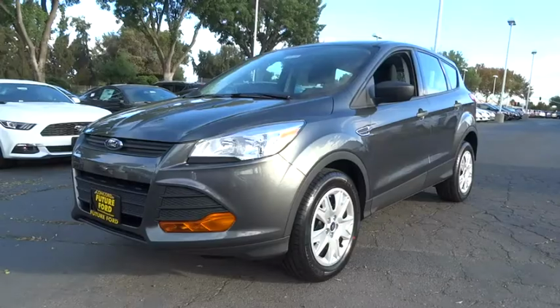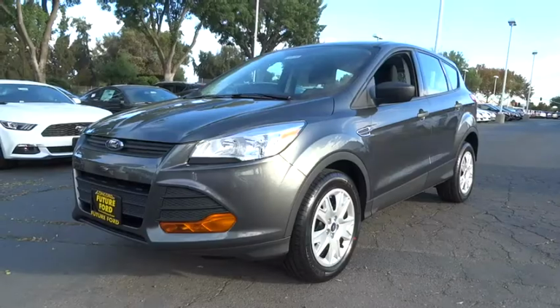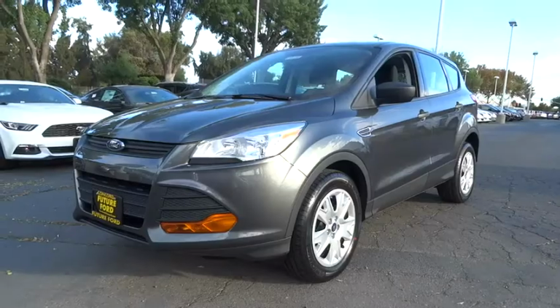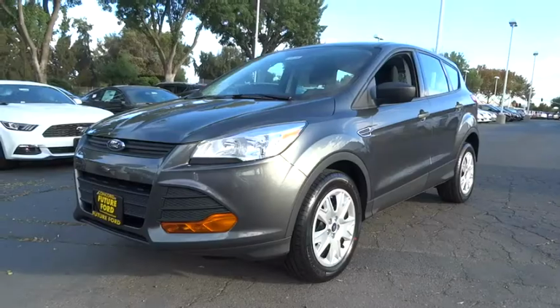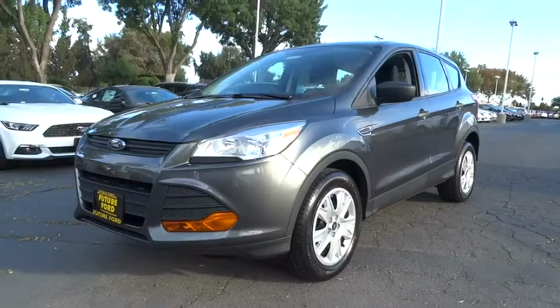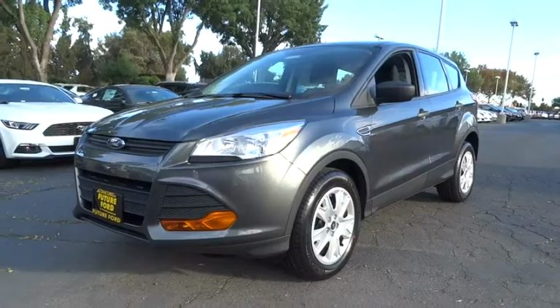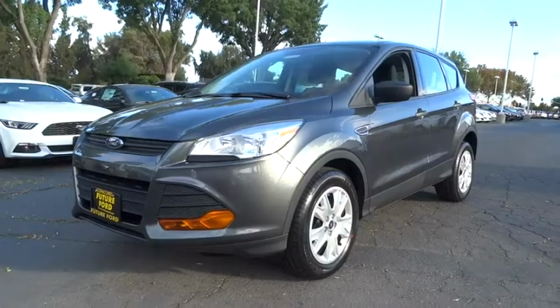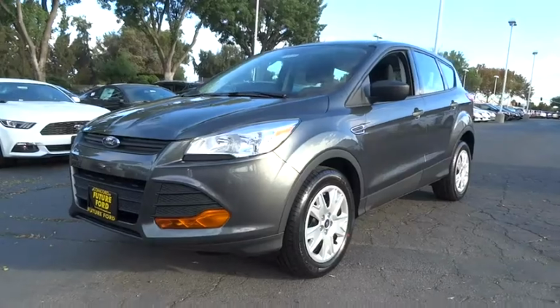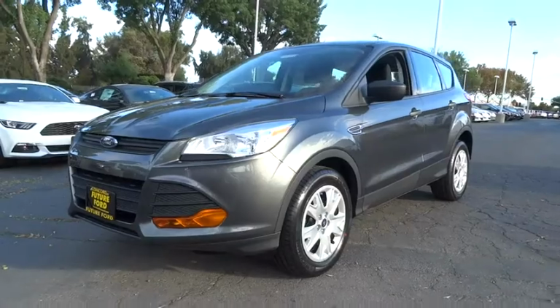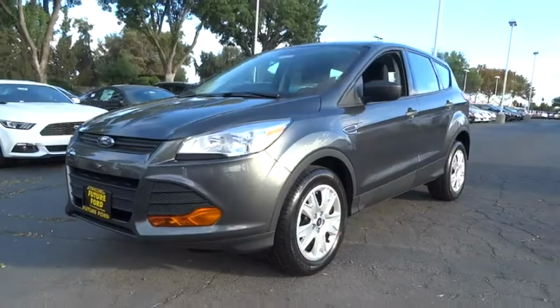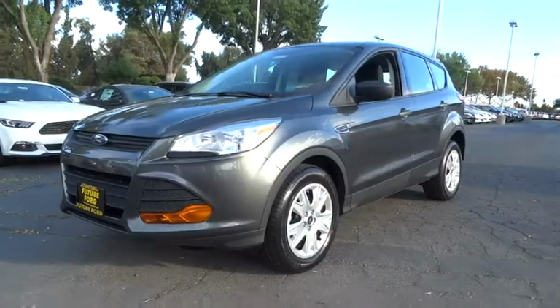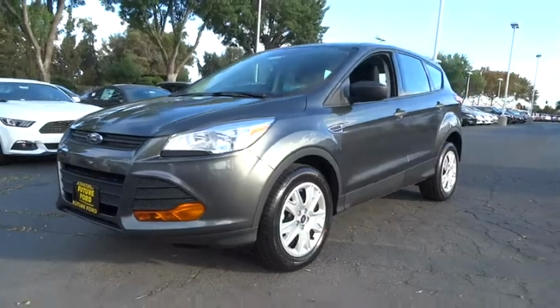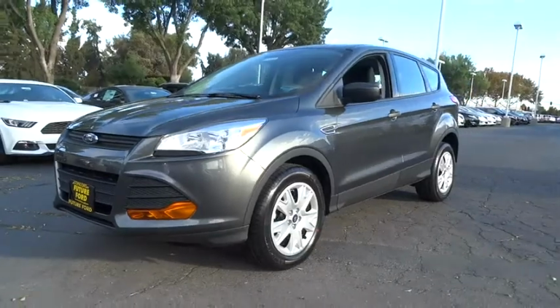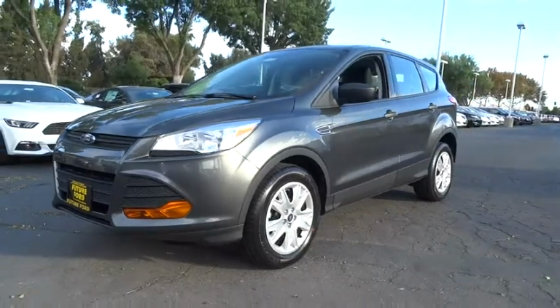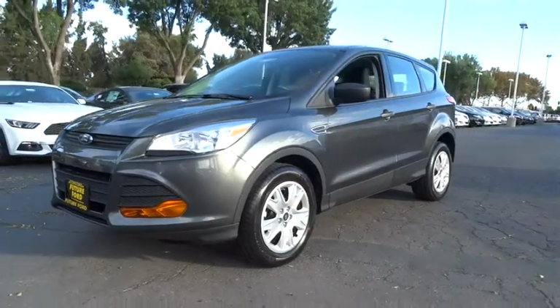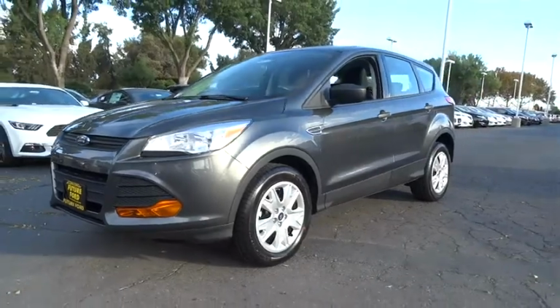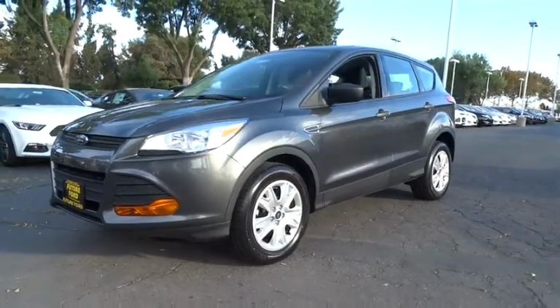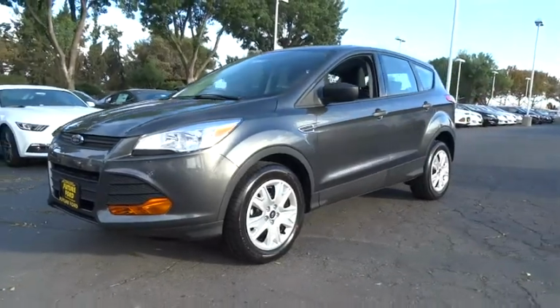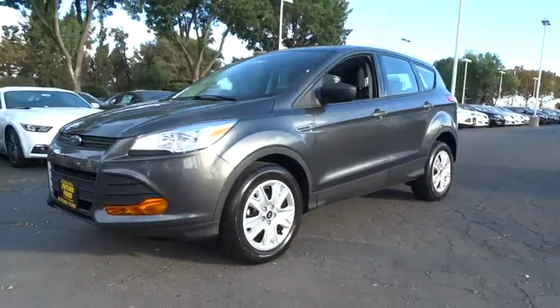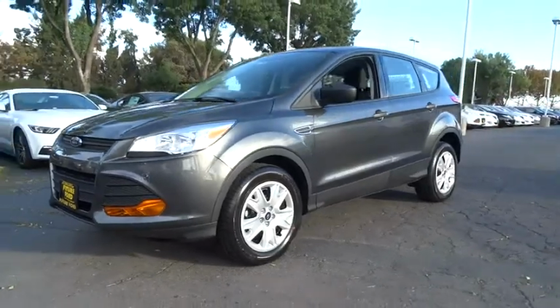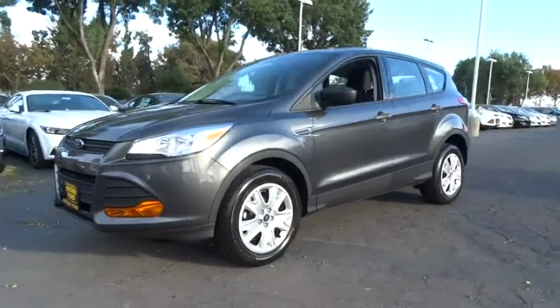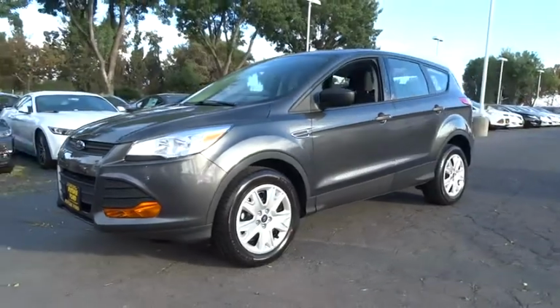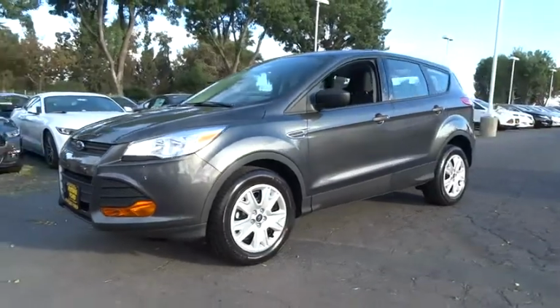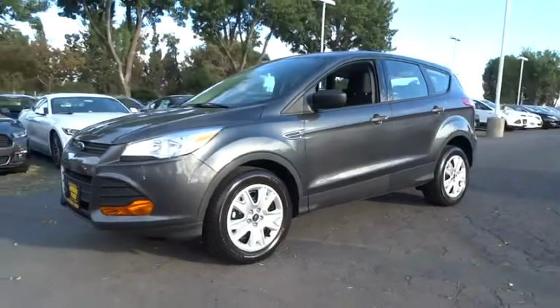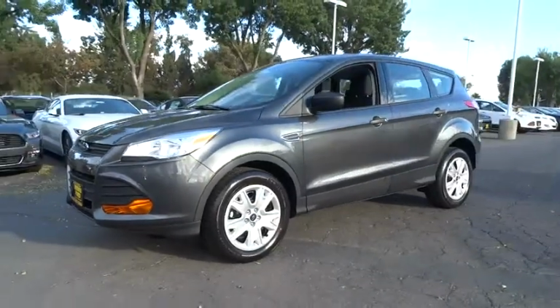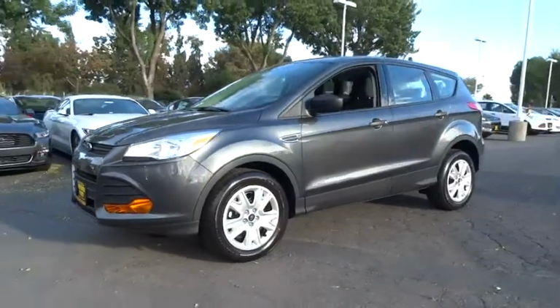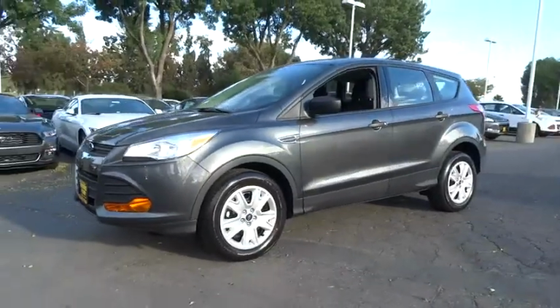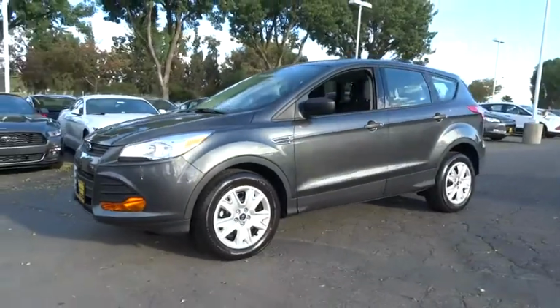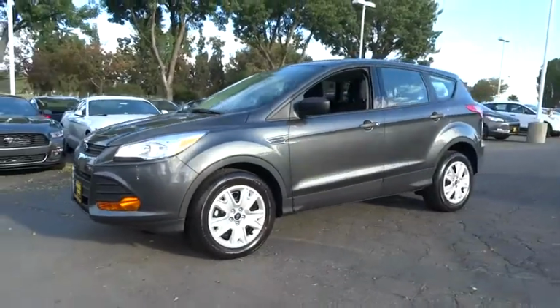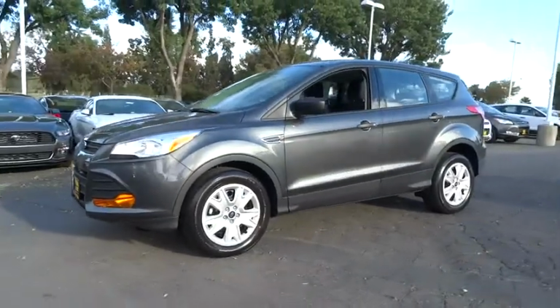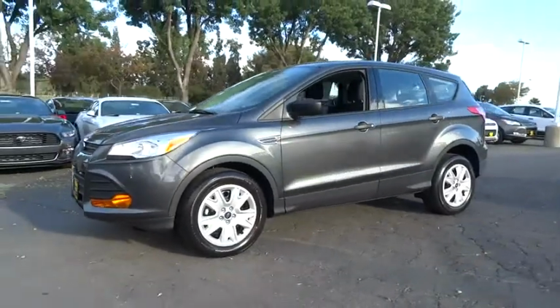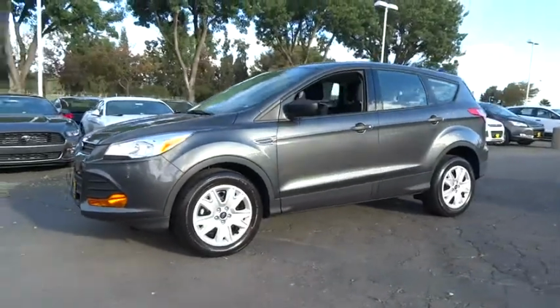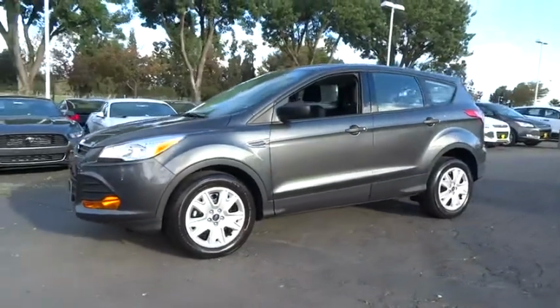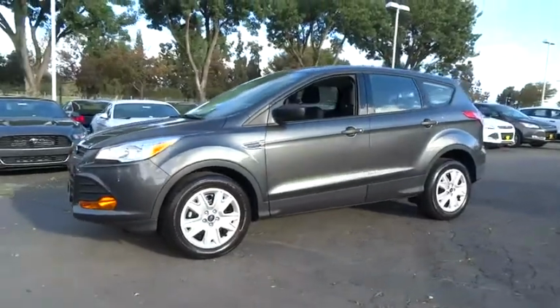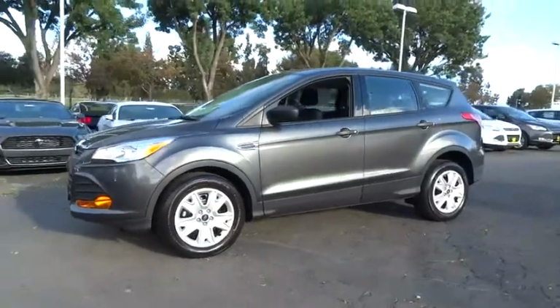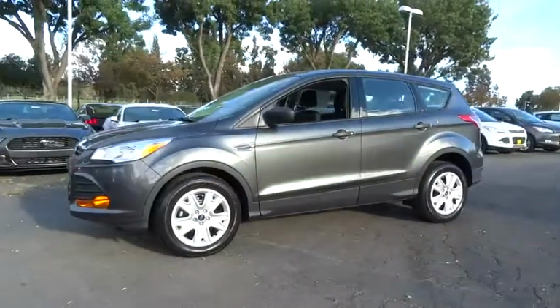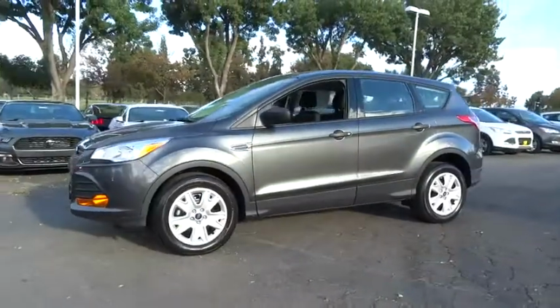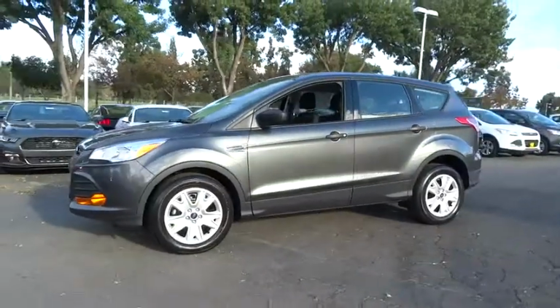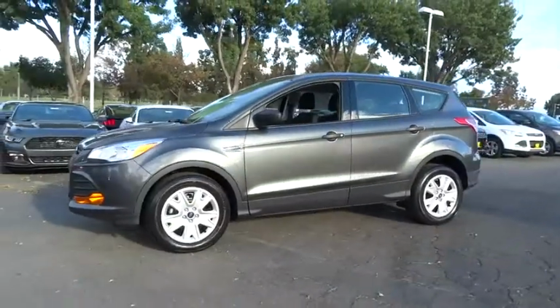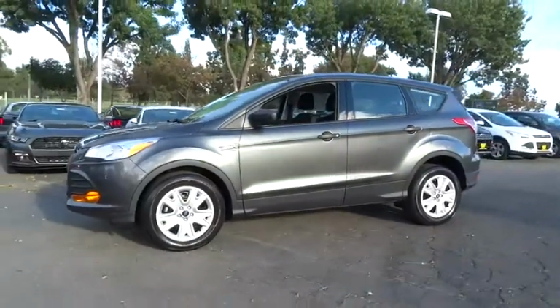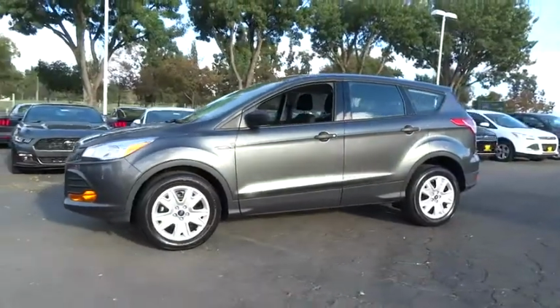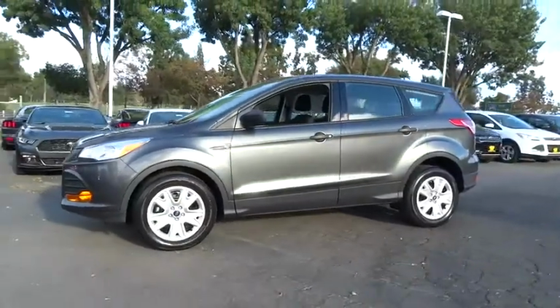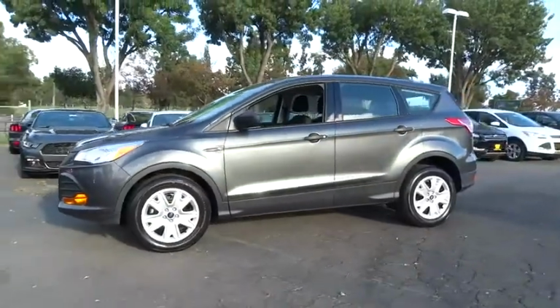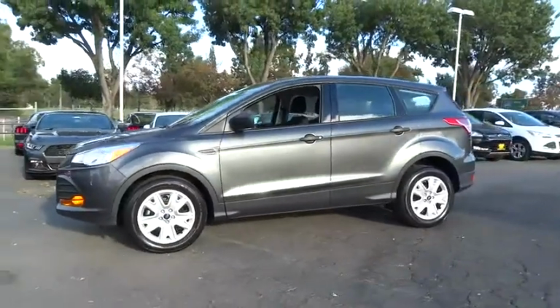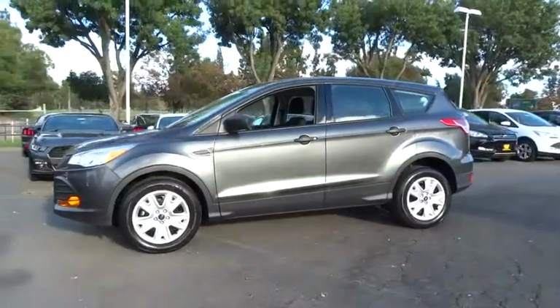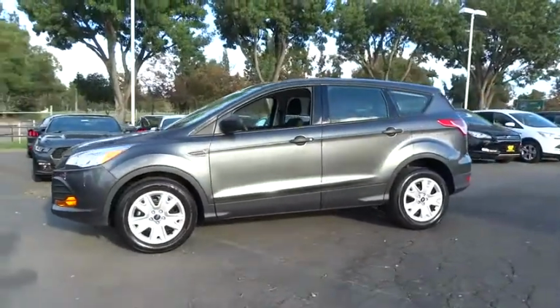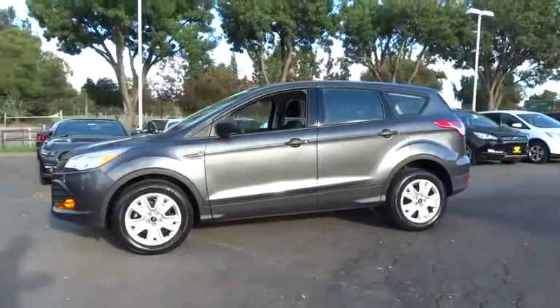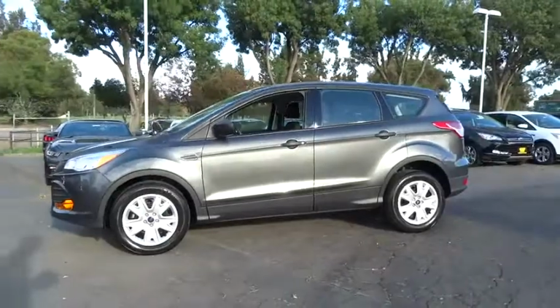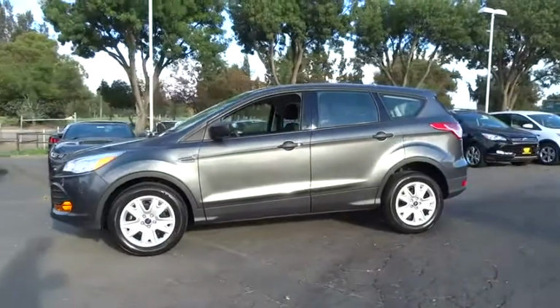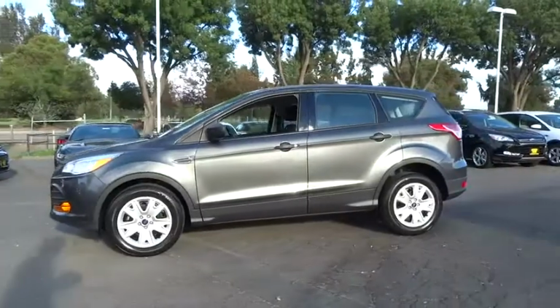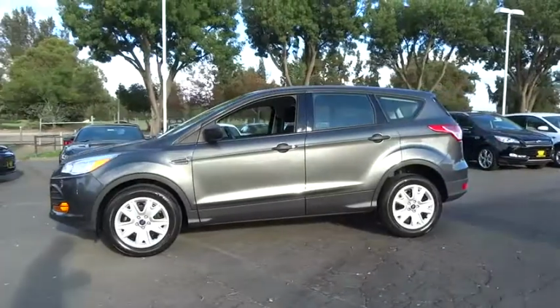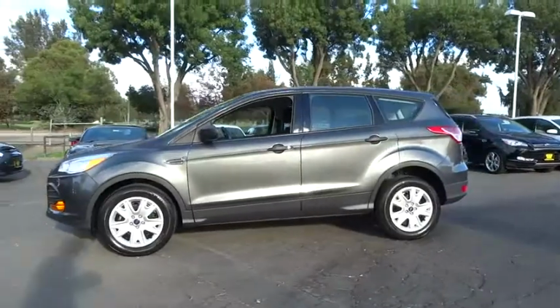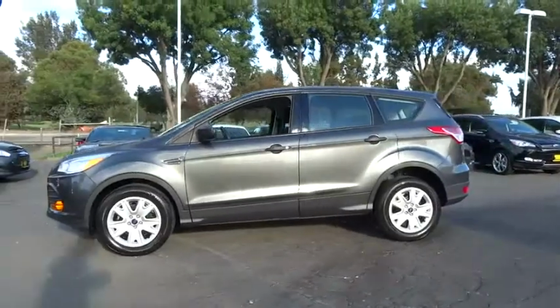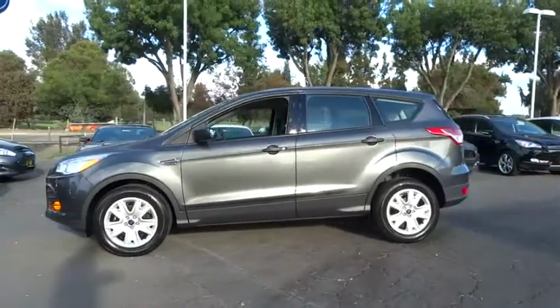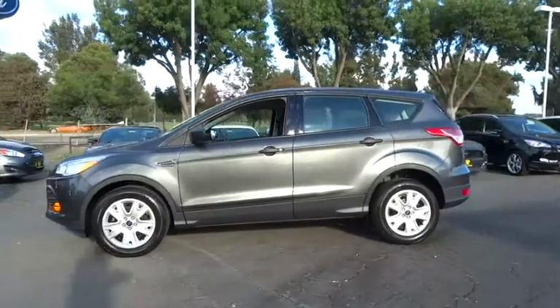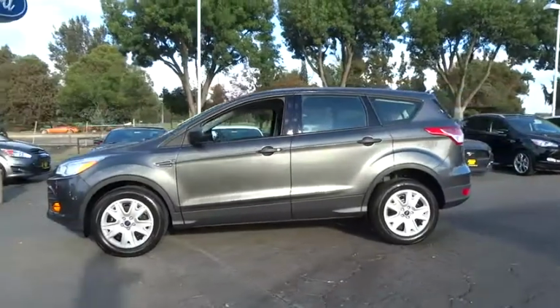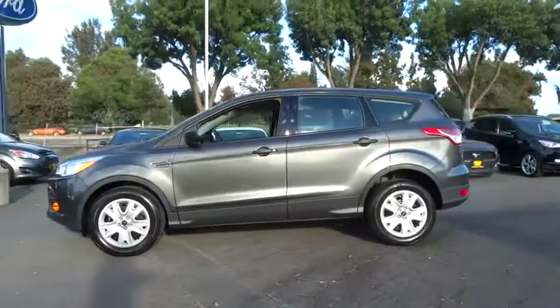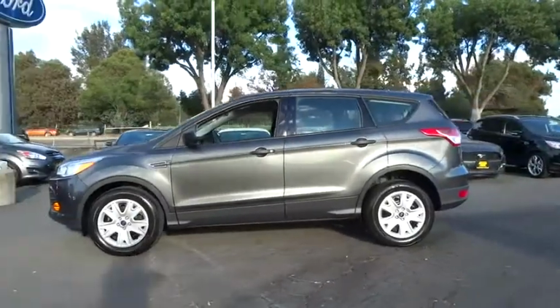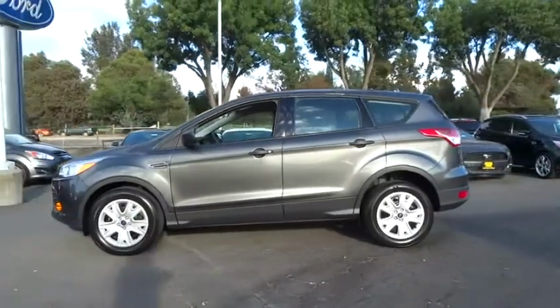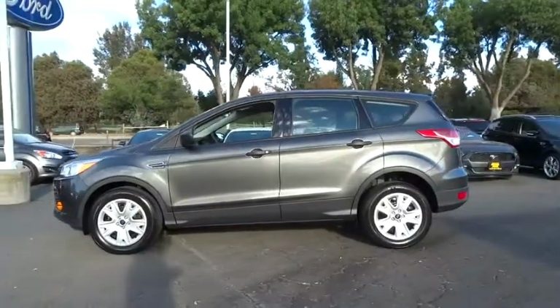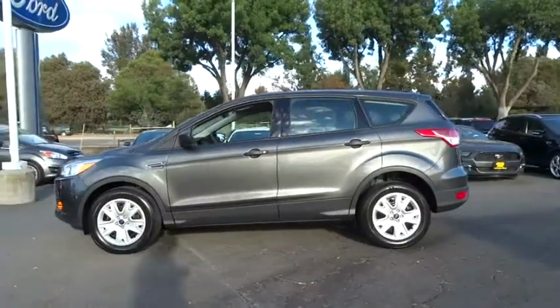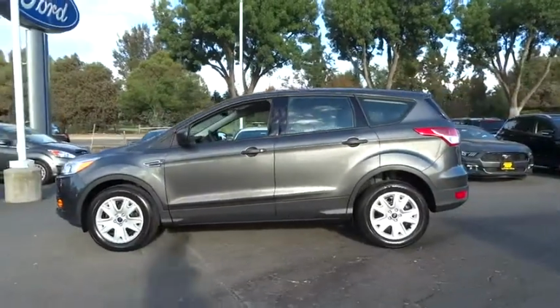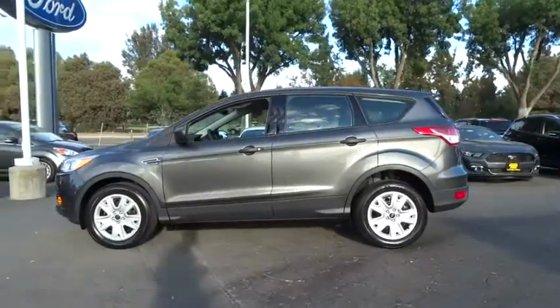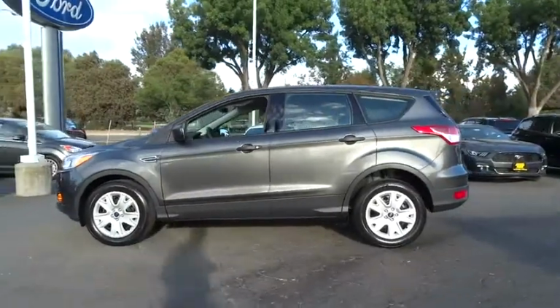2016 Escape. Gas engines flex, tow, sip, and go with Ford Escape.